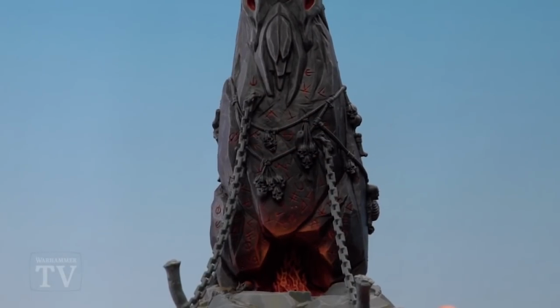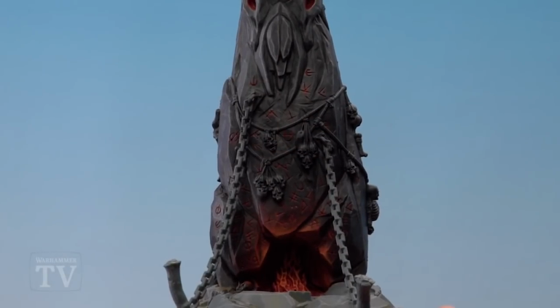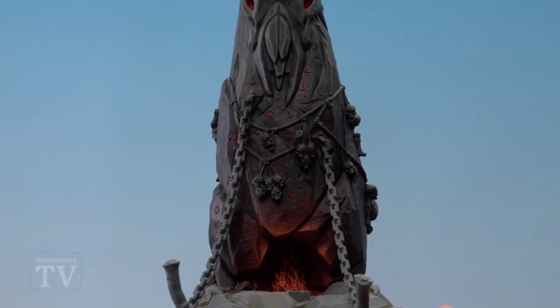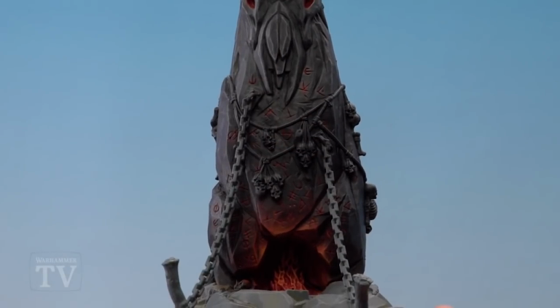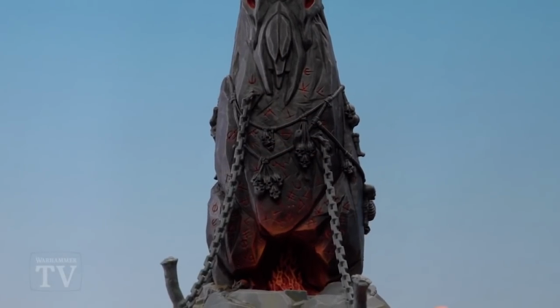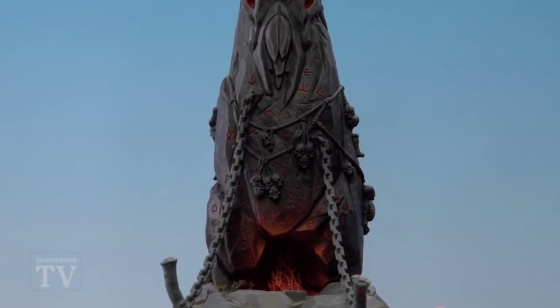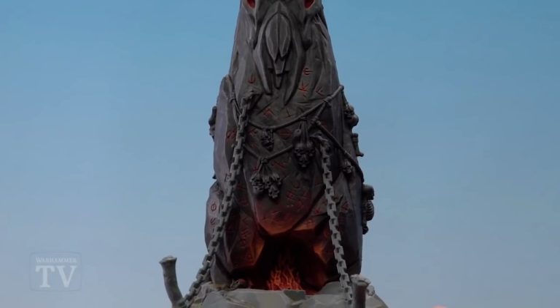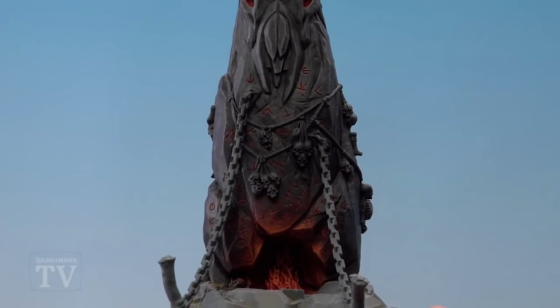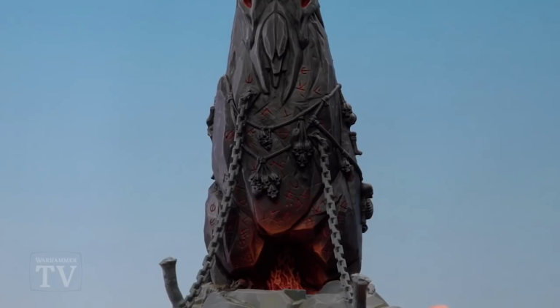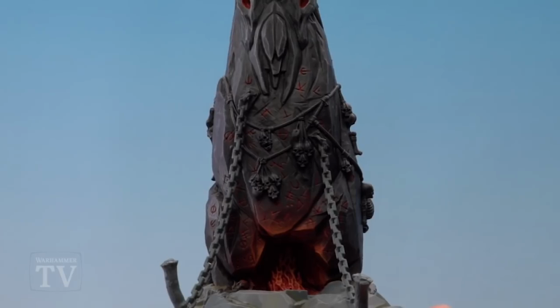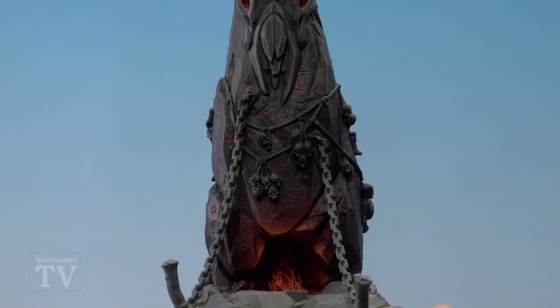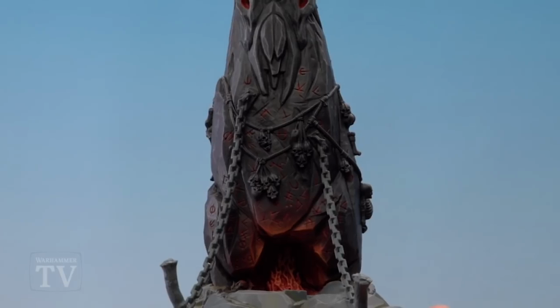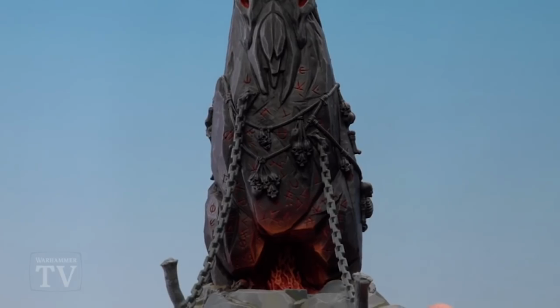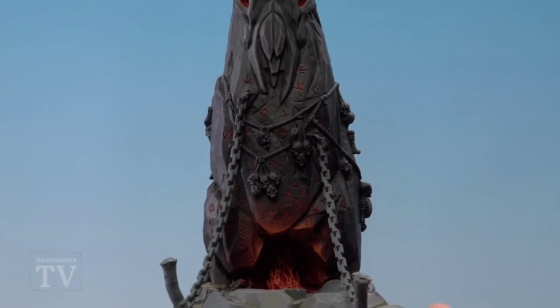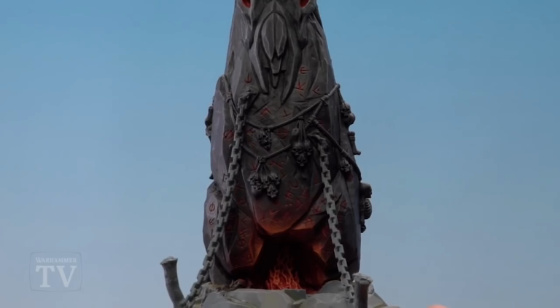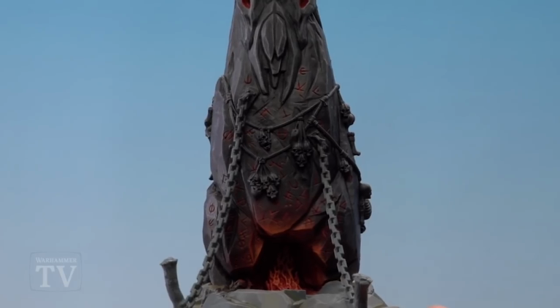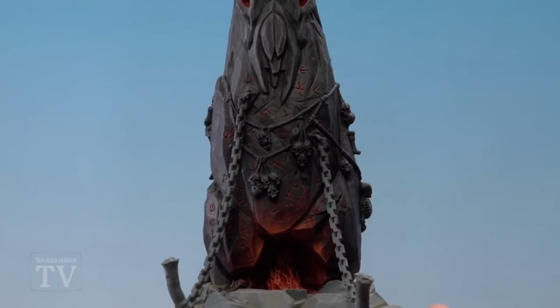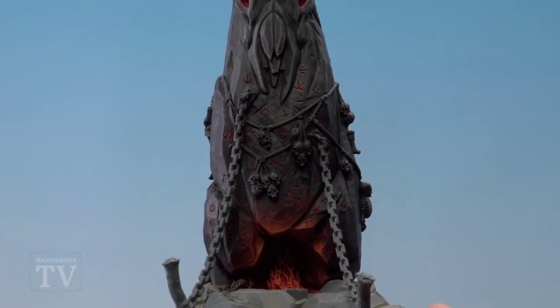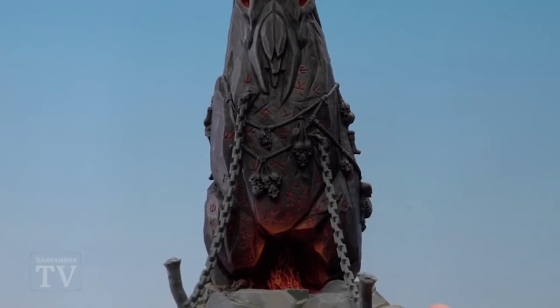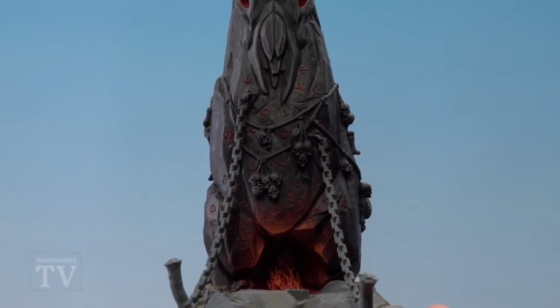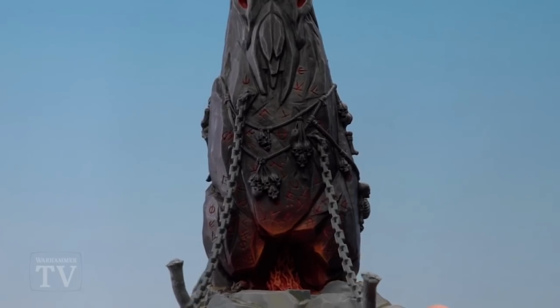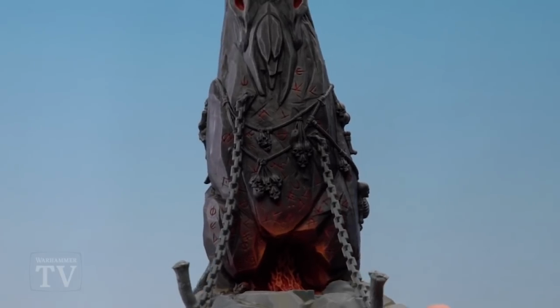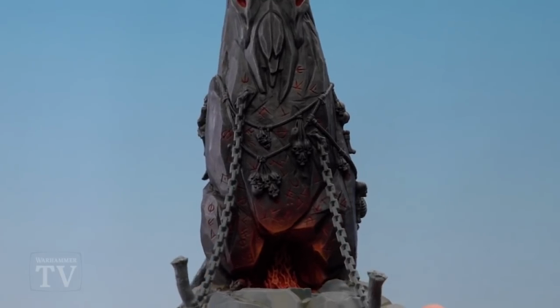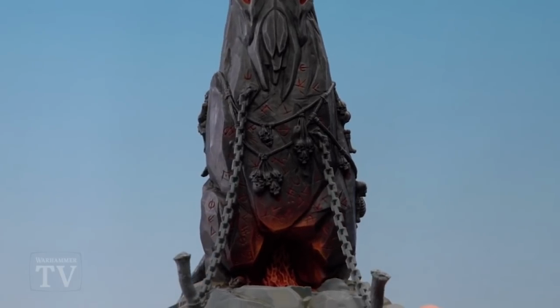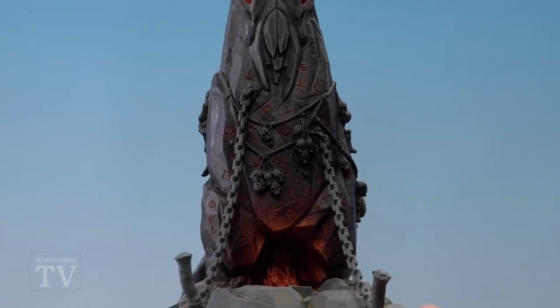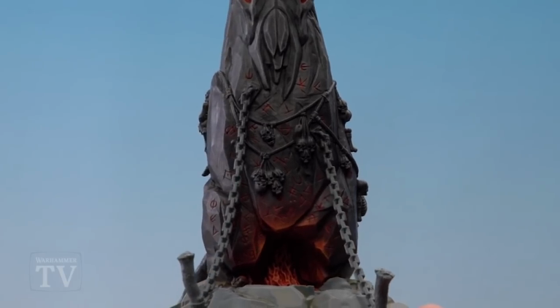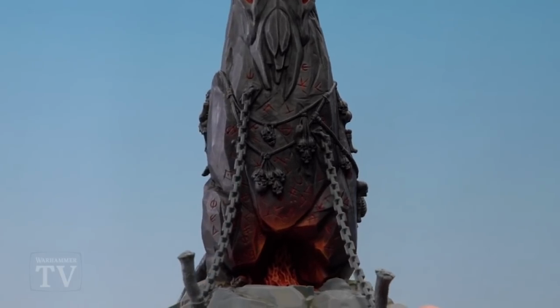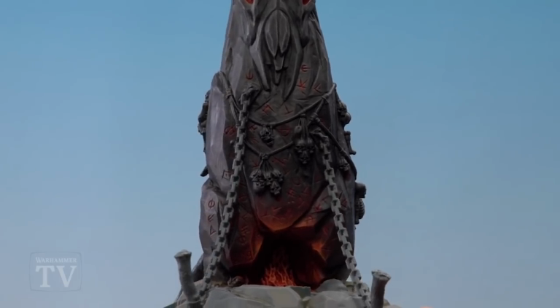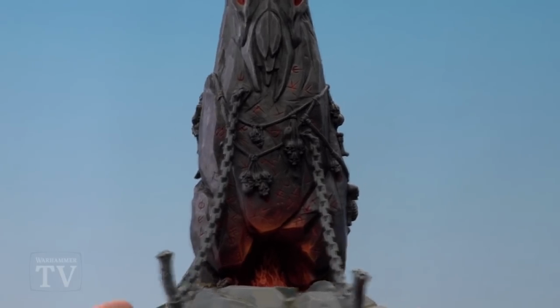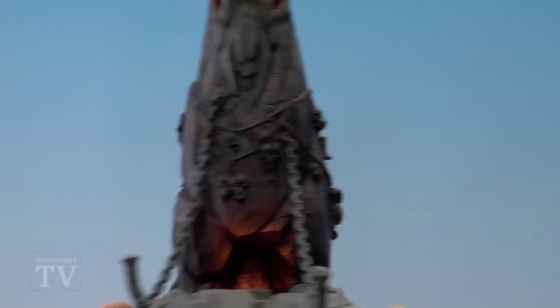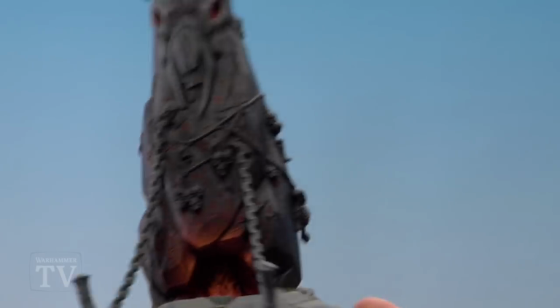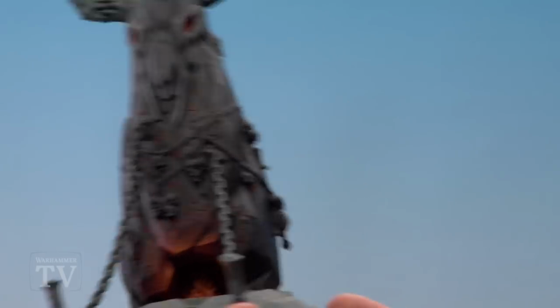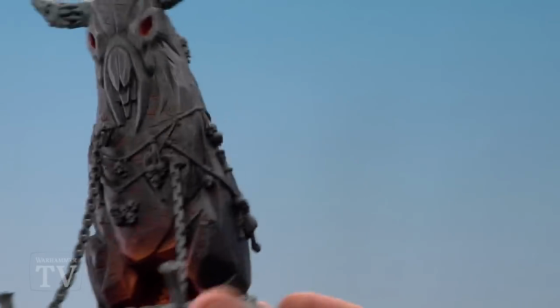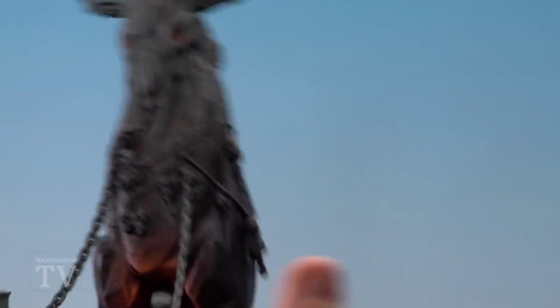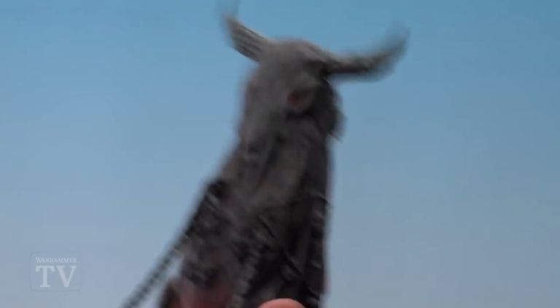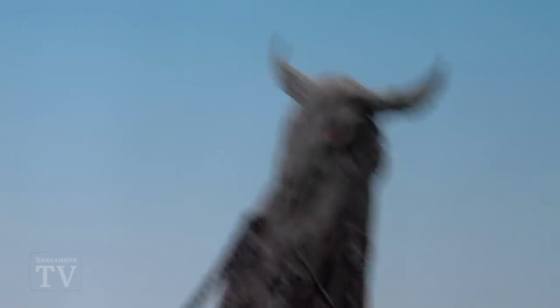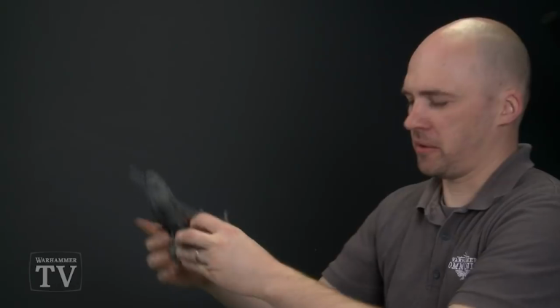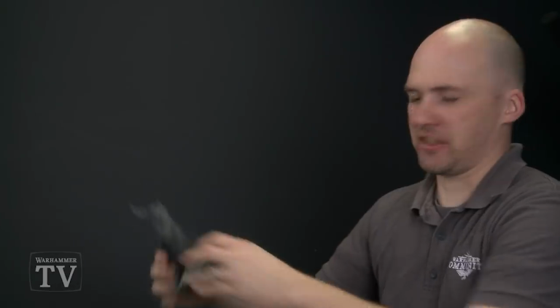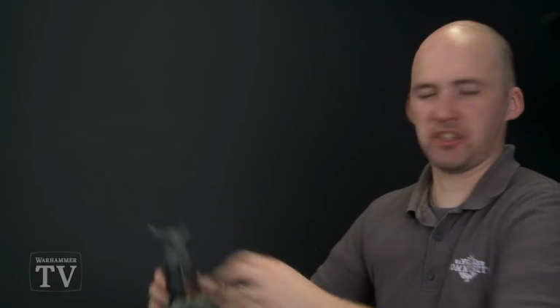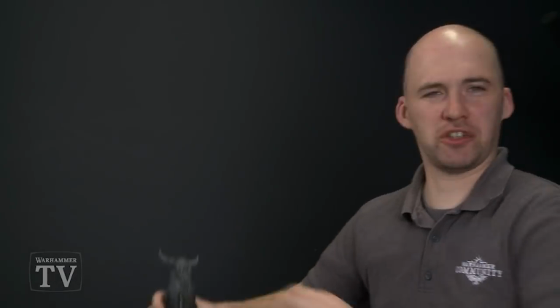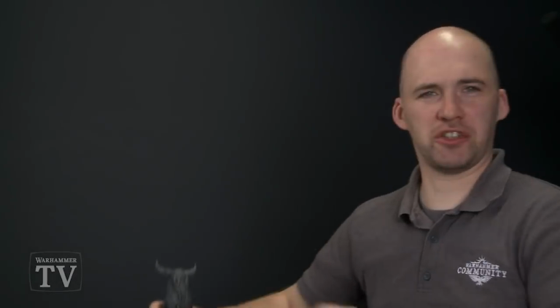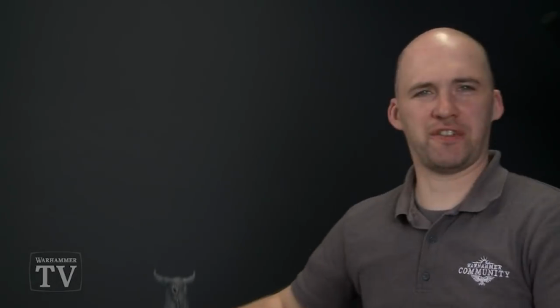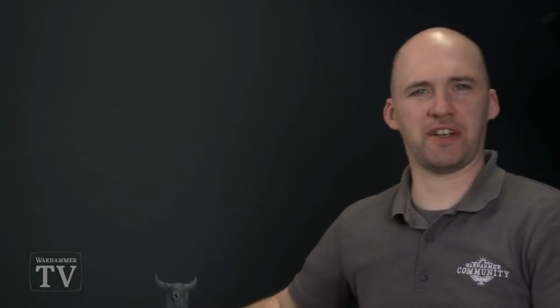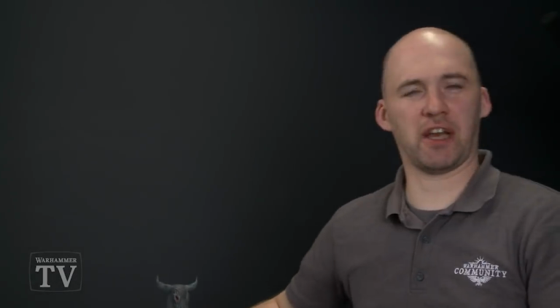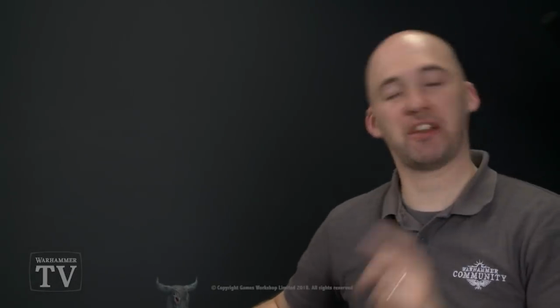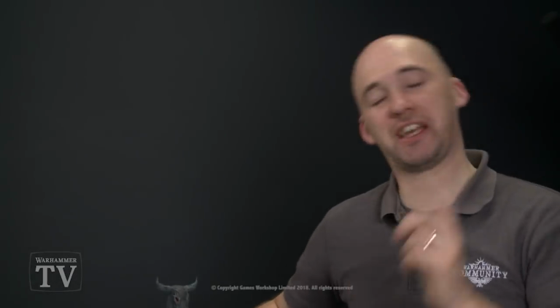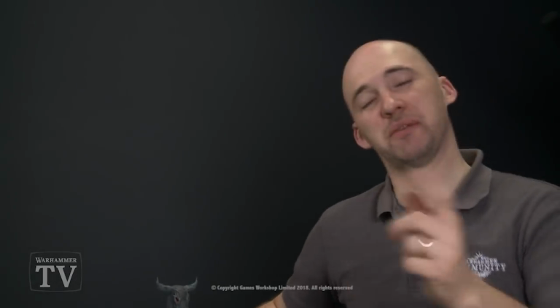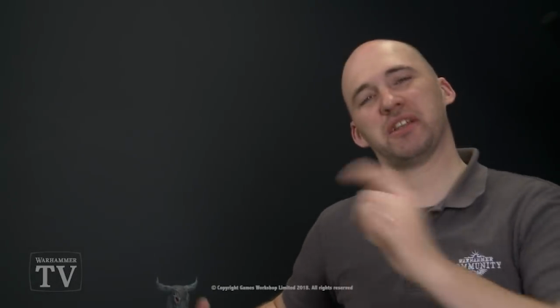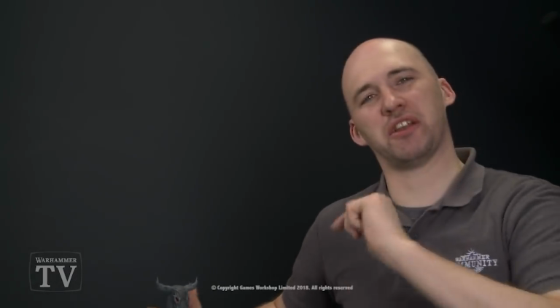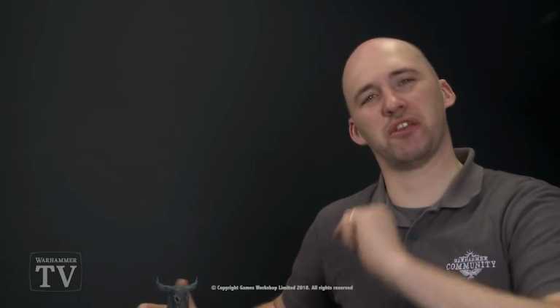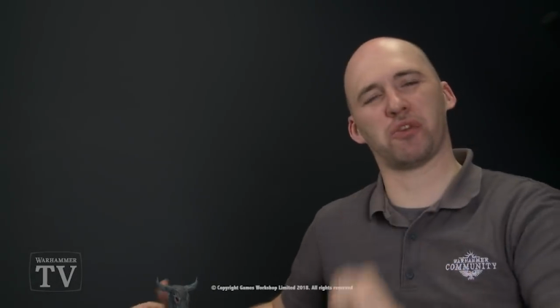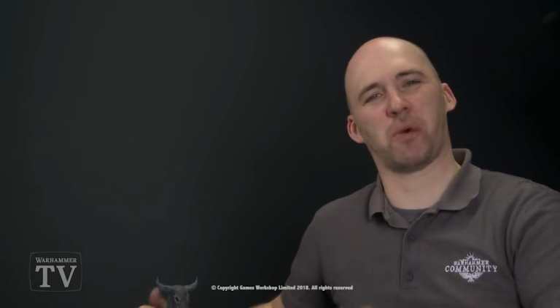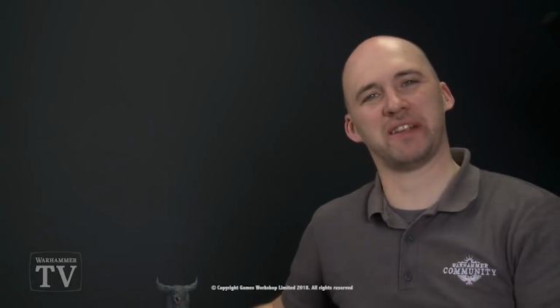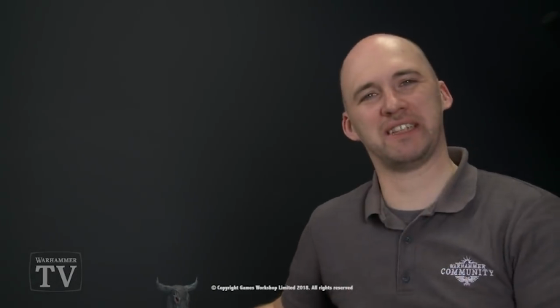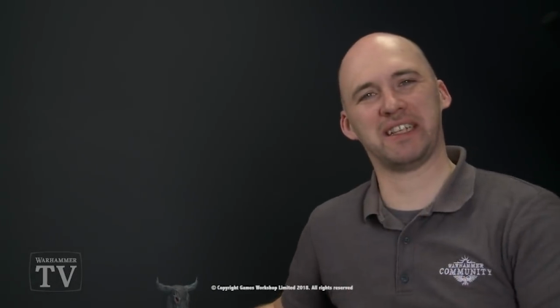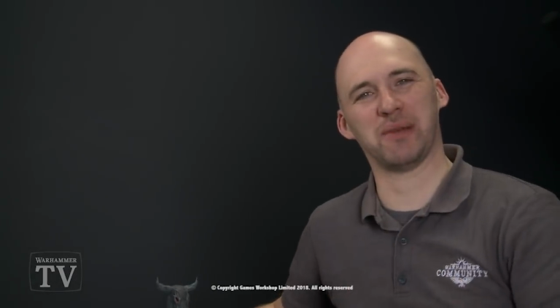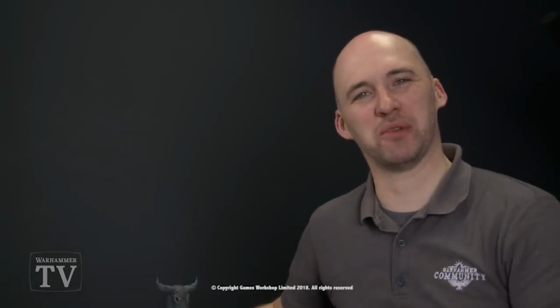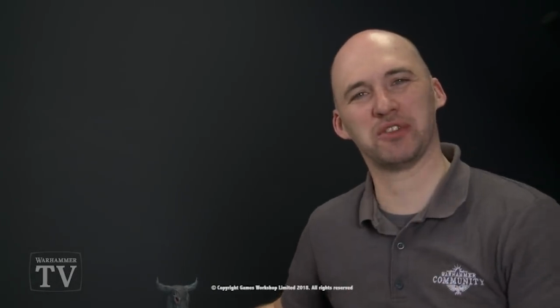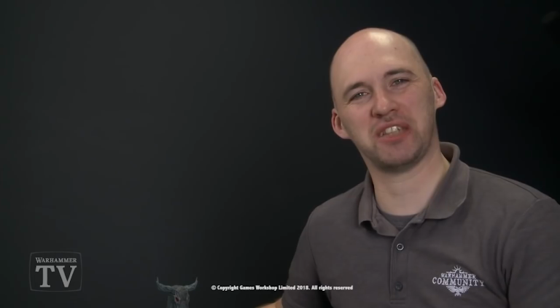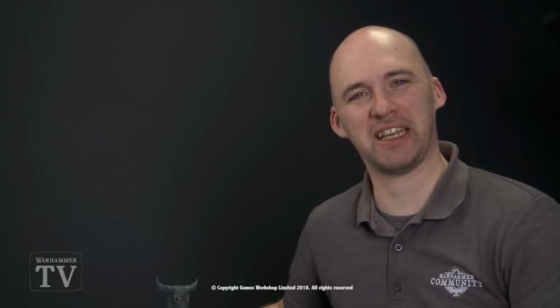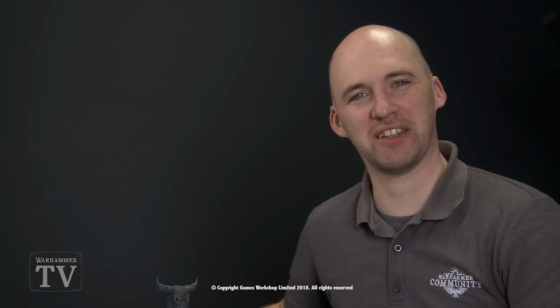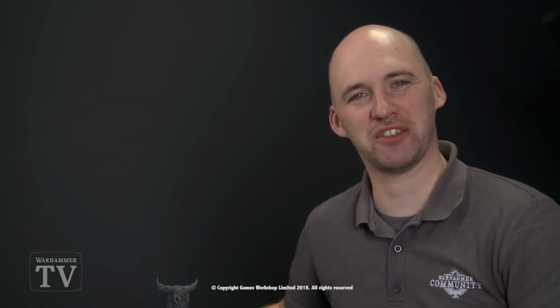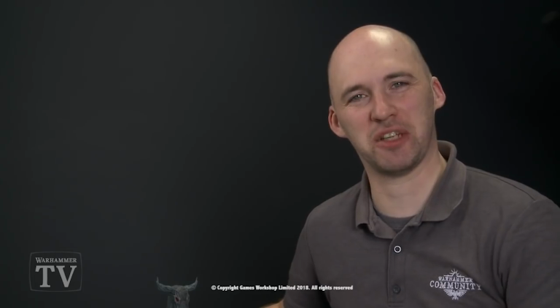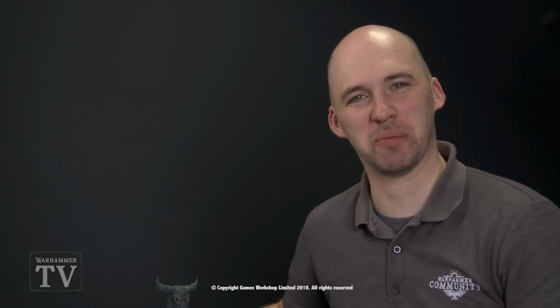And there we are - with that dry brush now done the fiery effect is finished. I hope you've enjoyed this video, keep sending those requests in and we'll see you again soon.